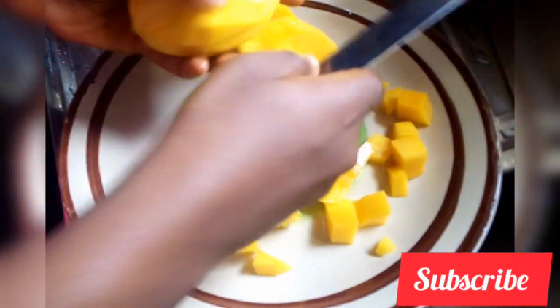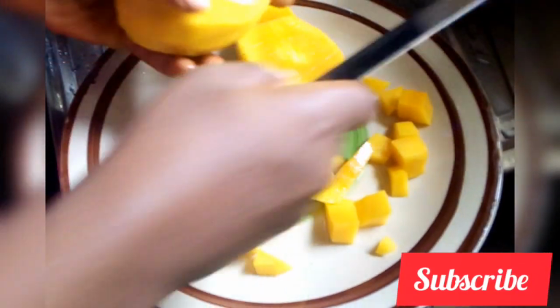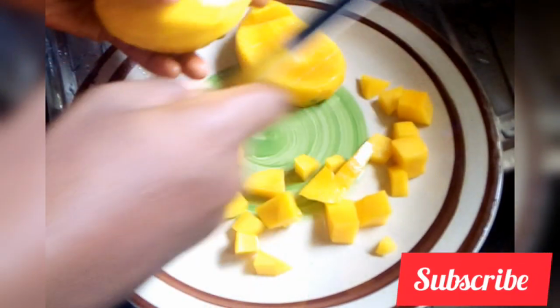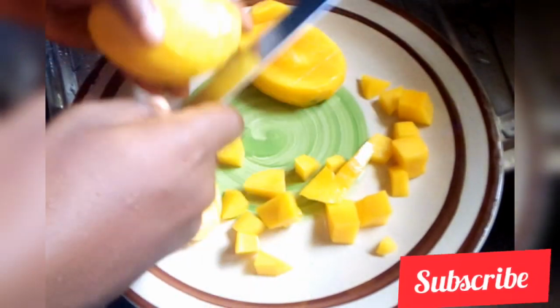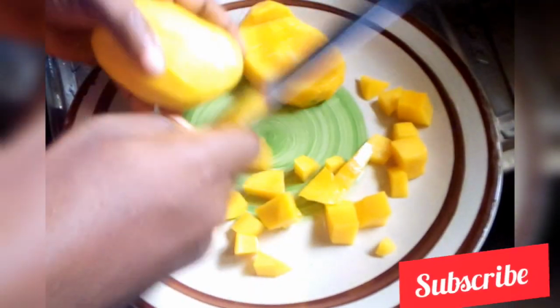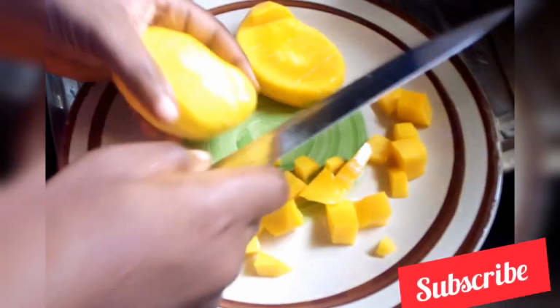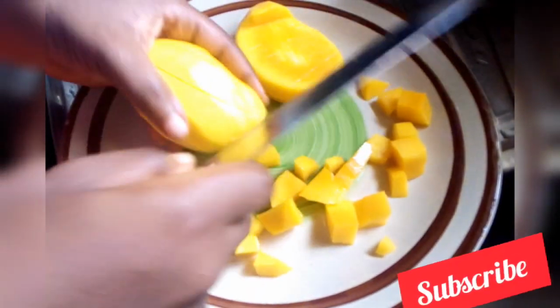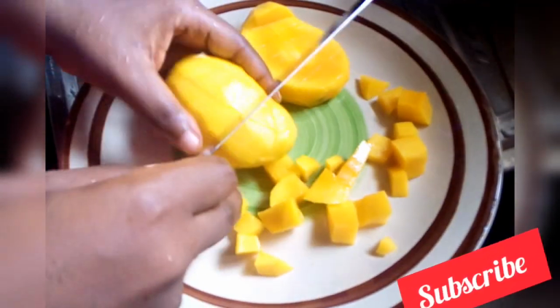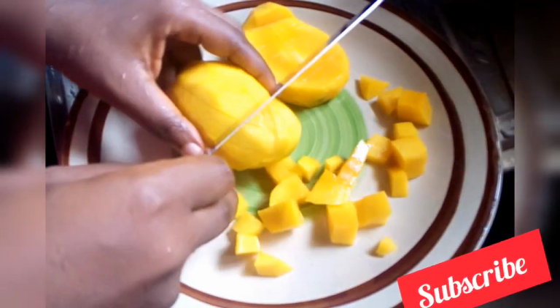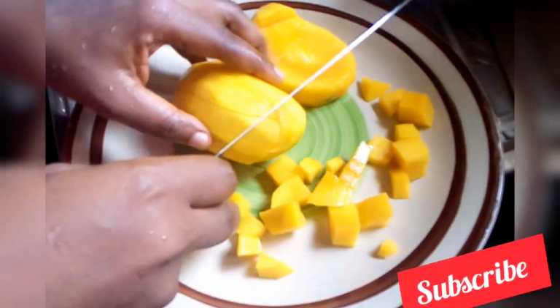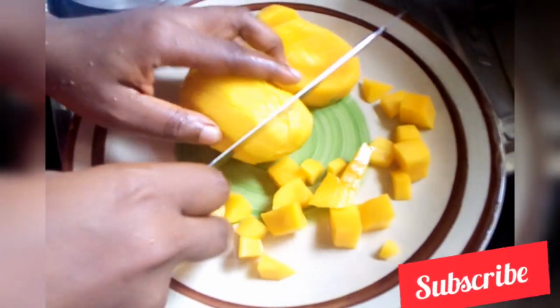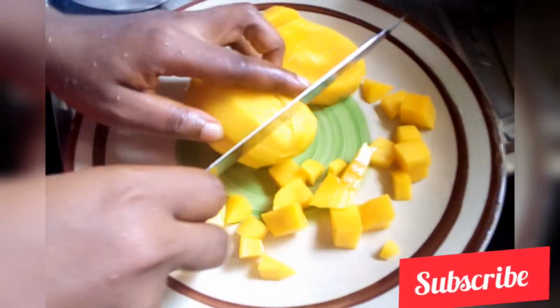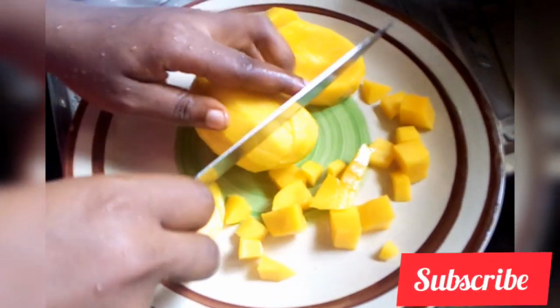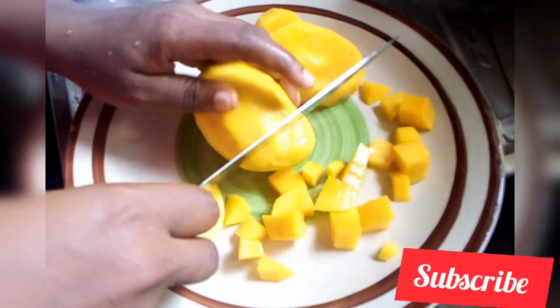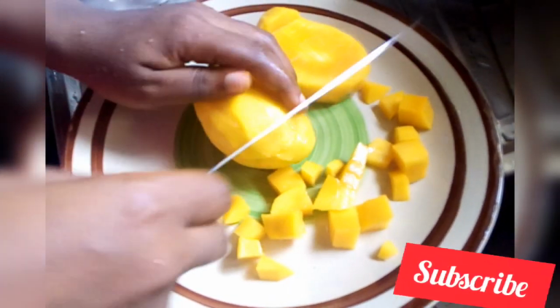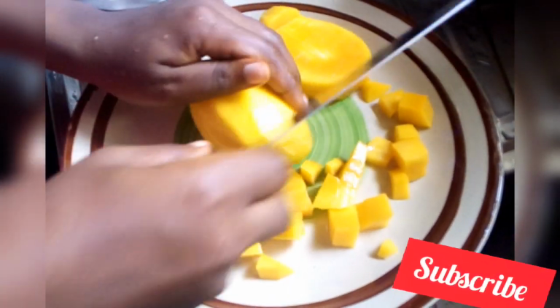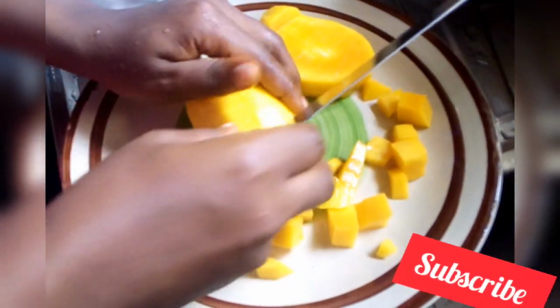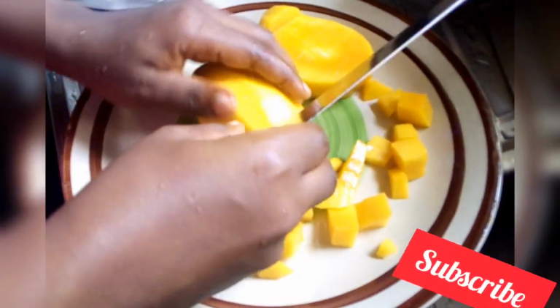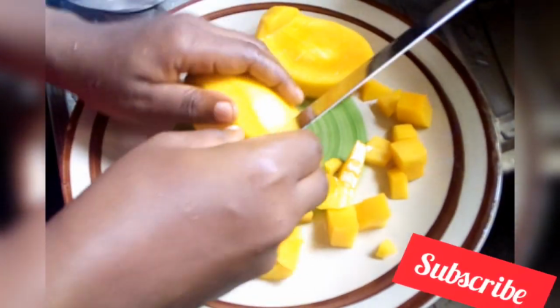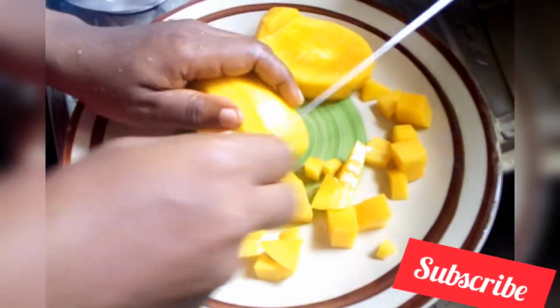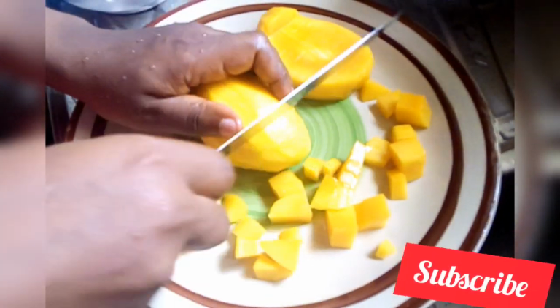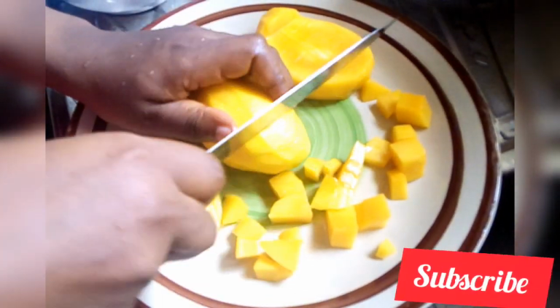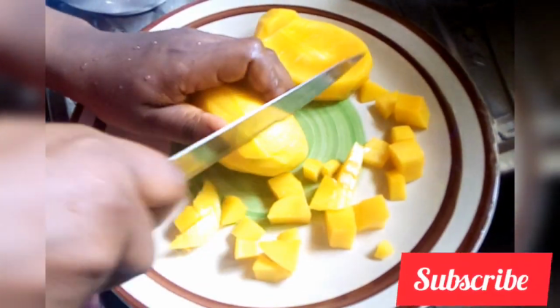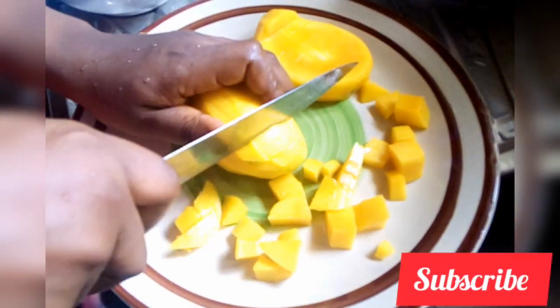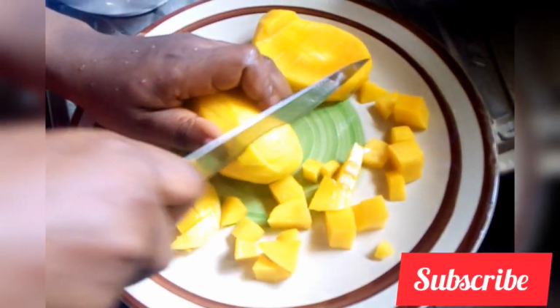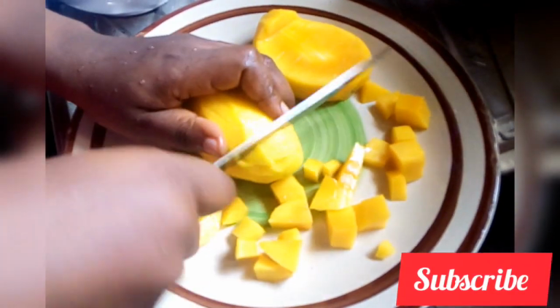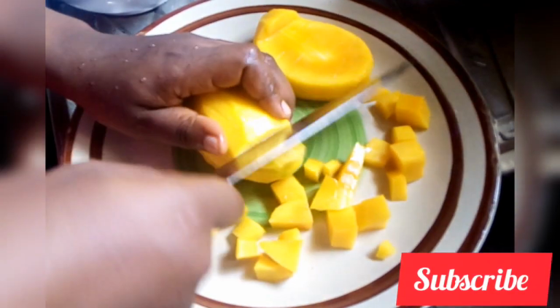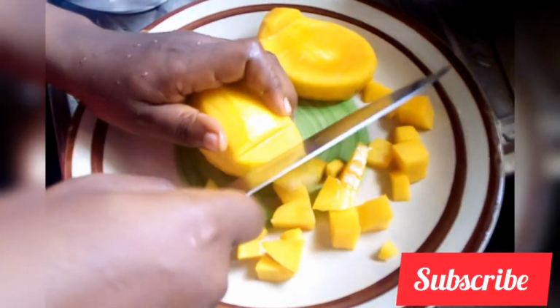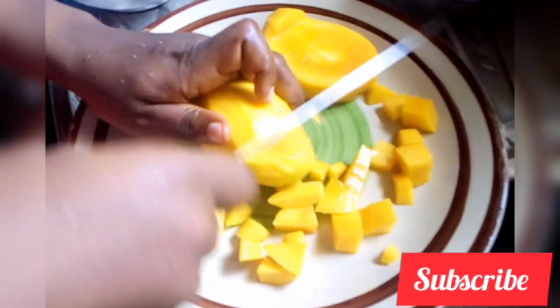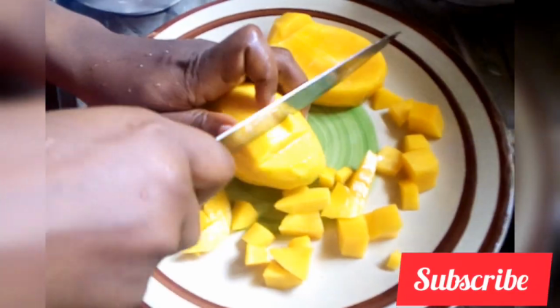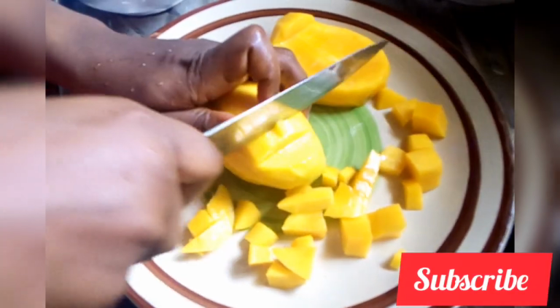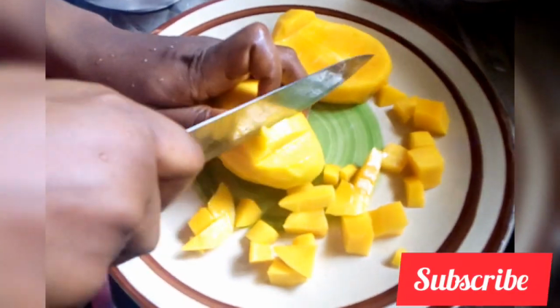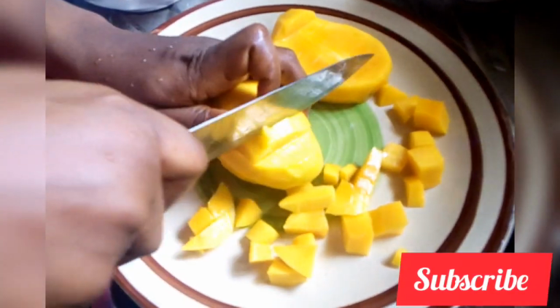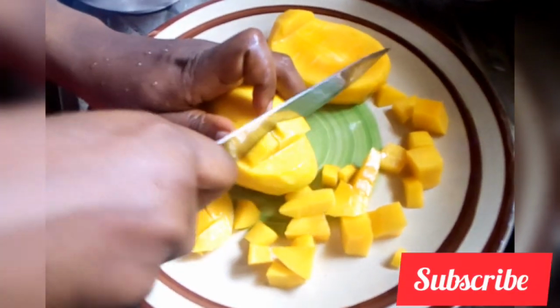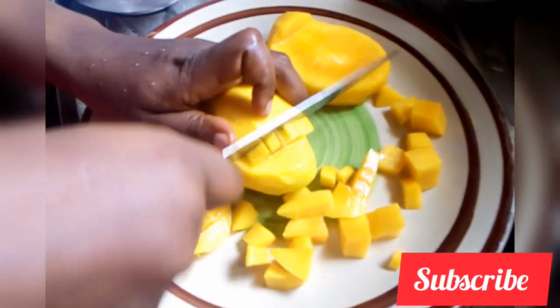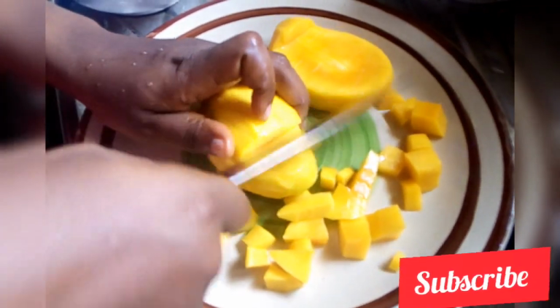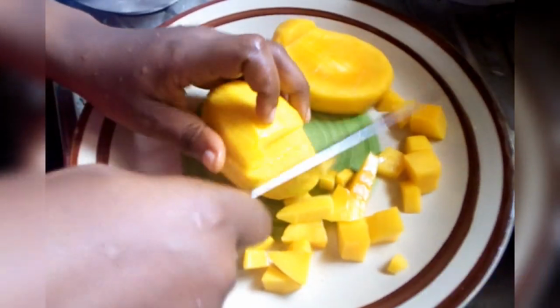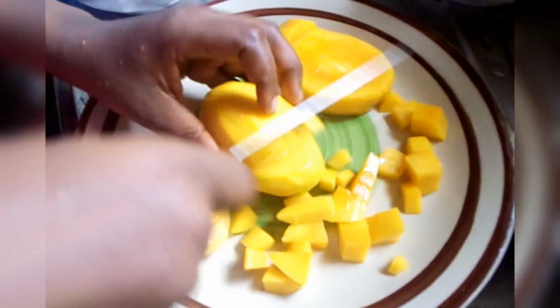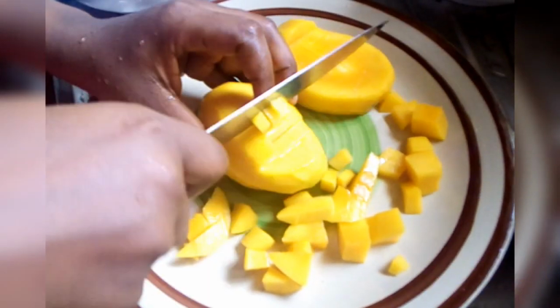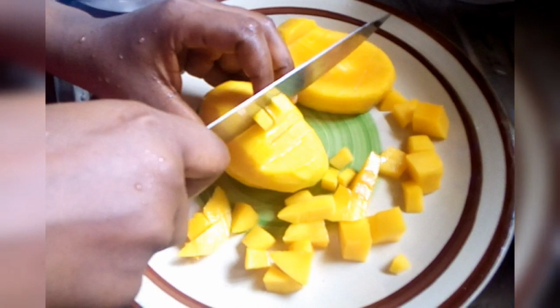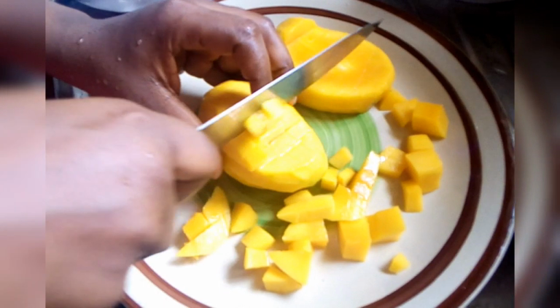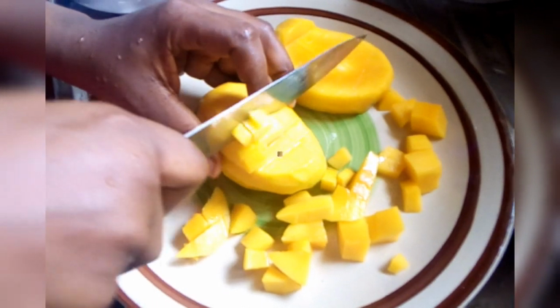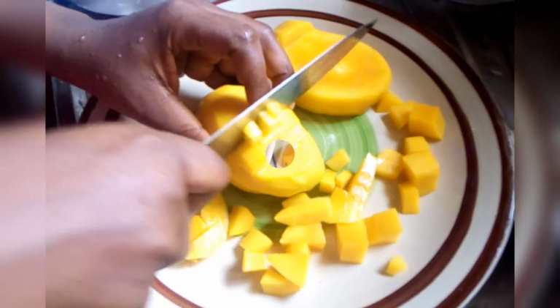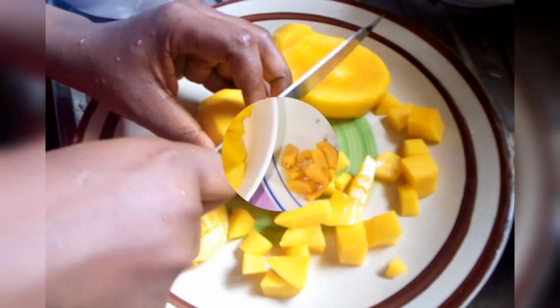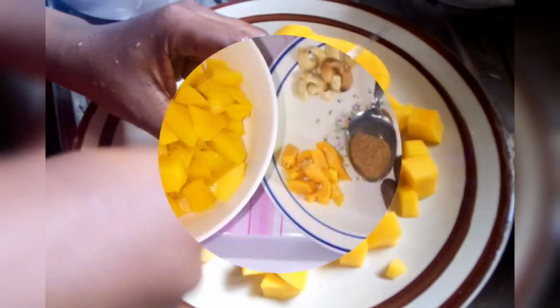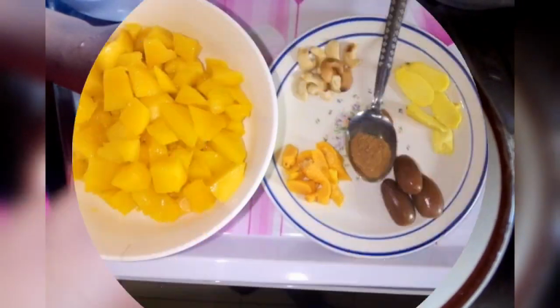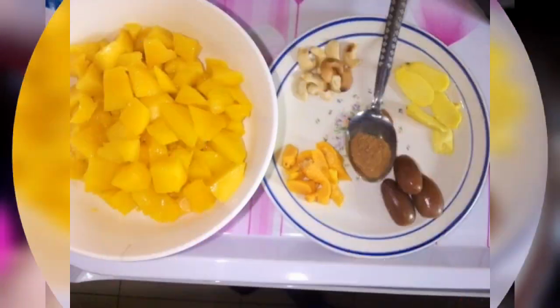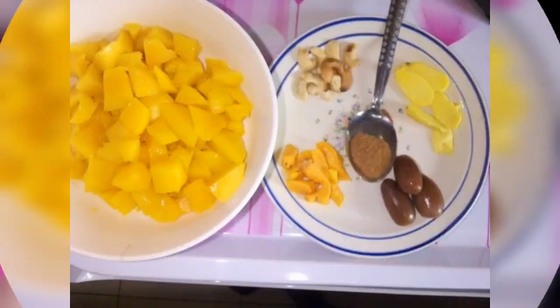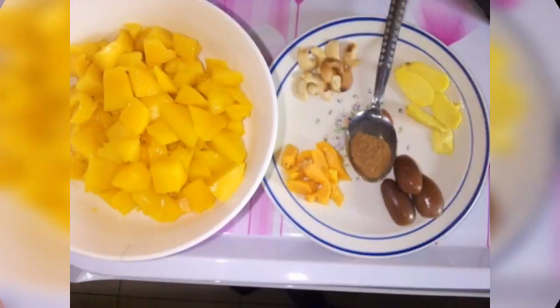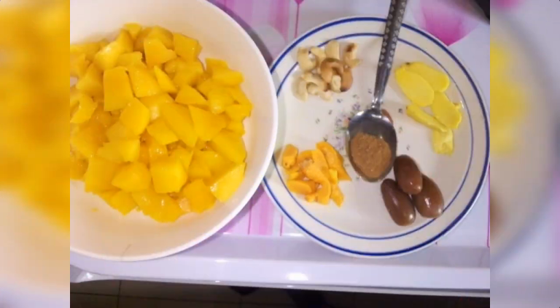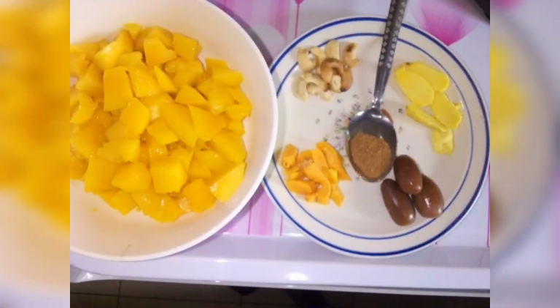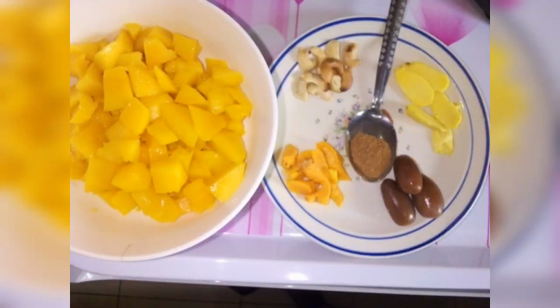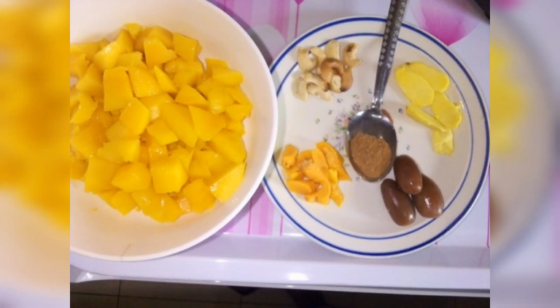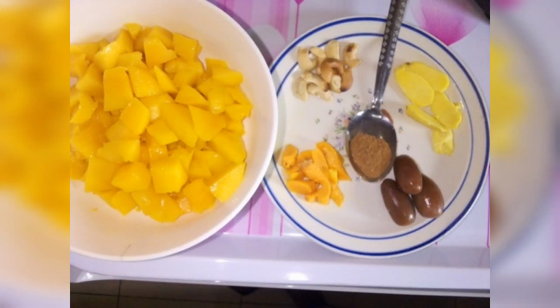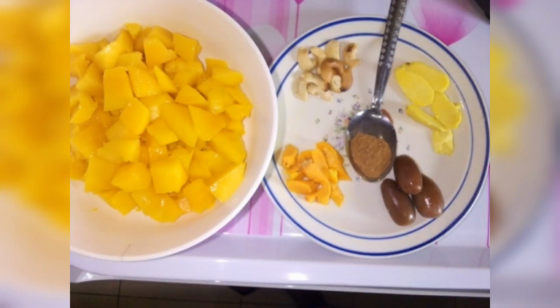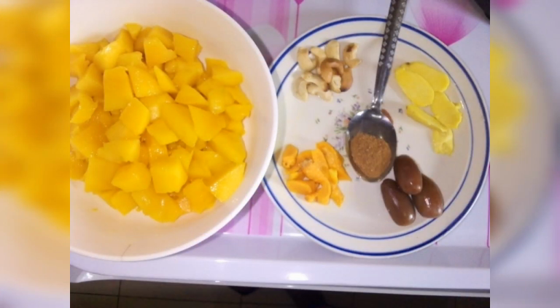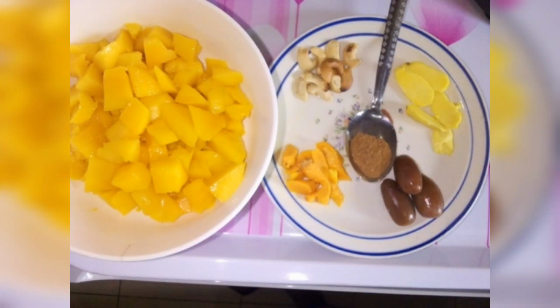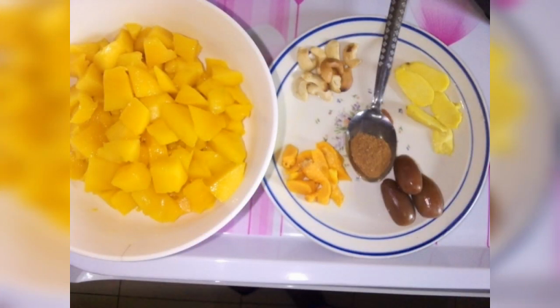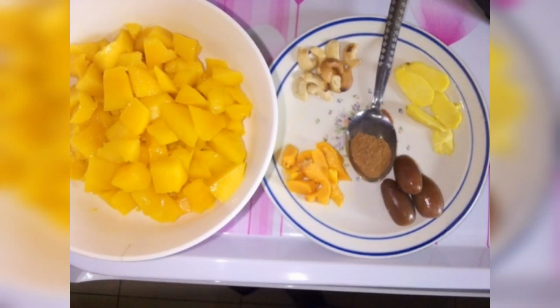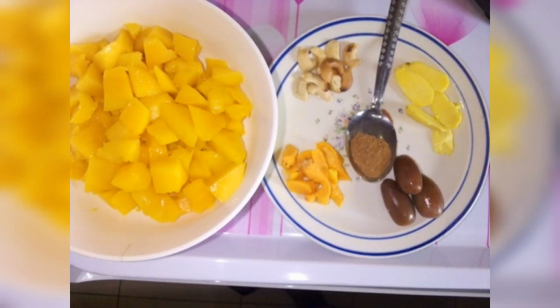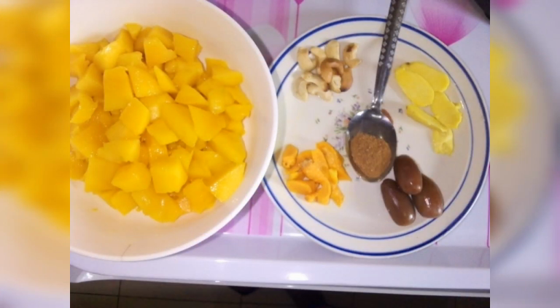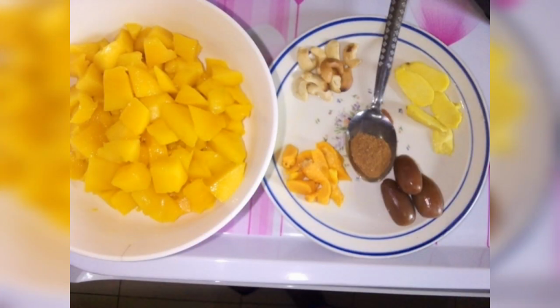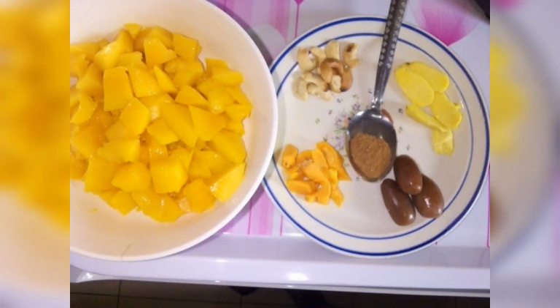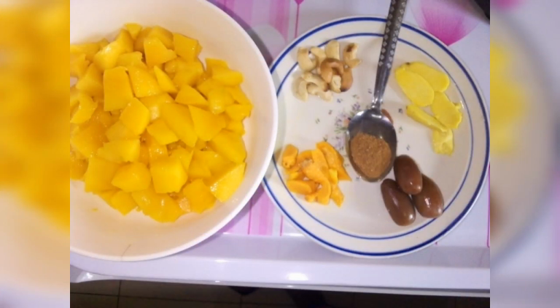First, I washed my dates and soaked them overnight. You can soak yours for some minutes or a few hours.